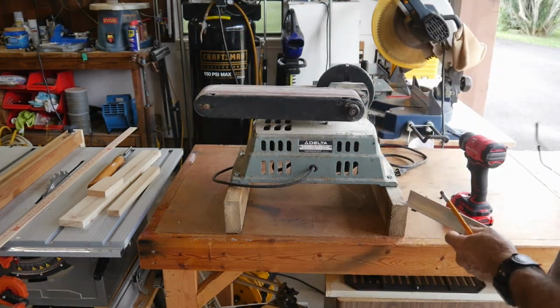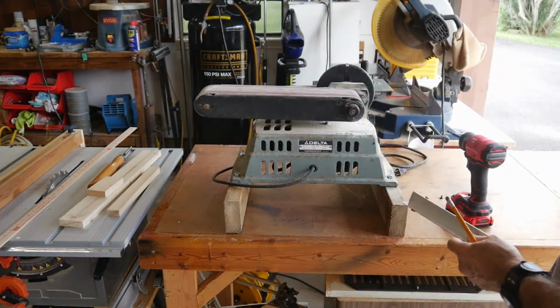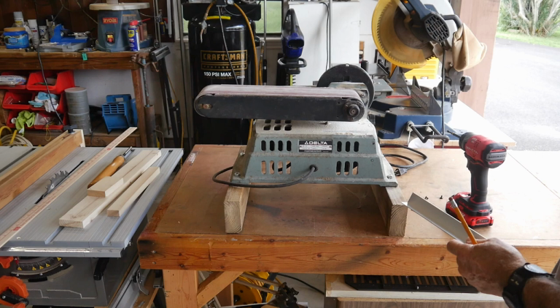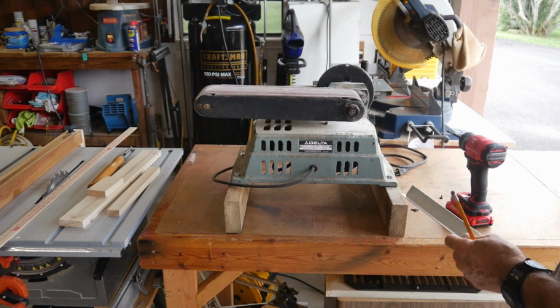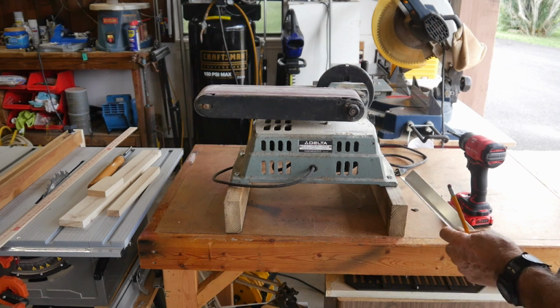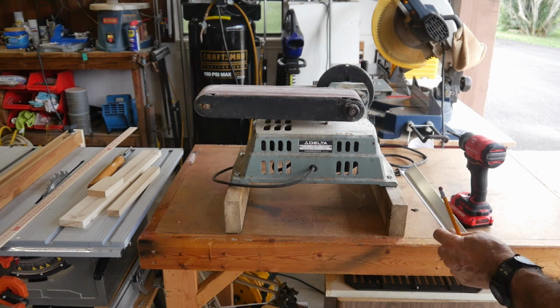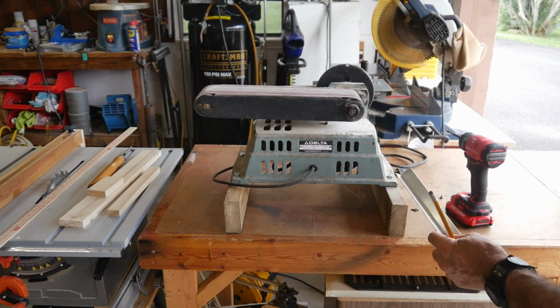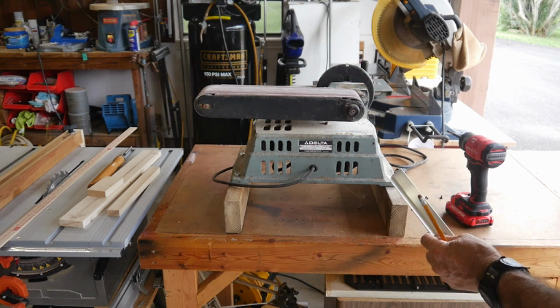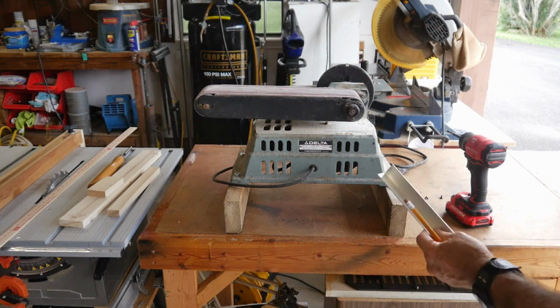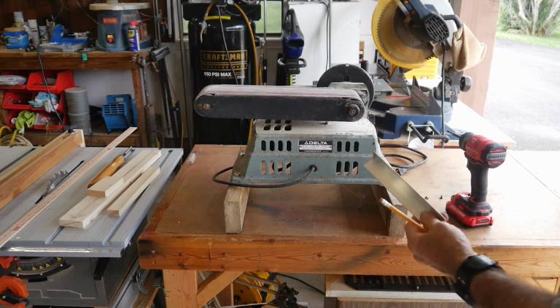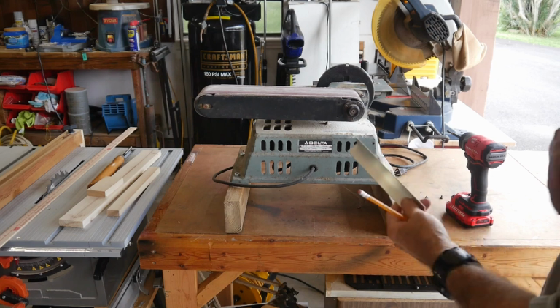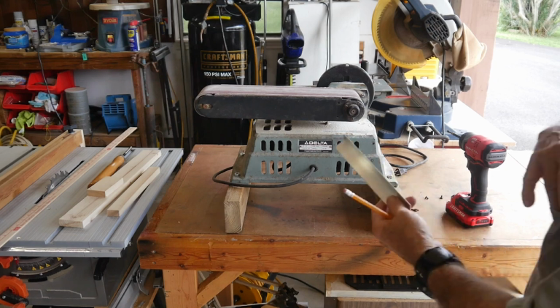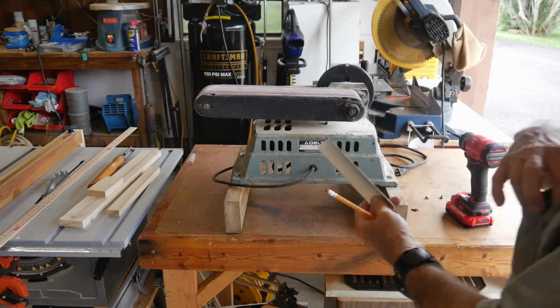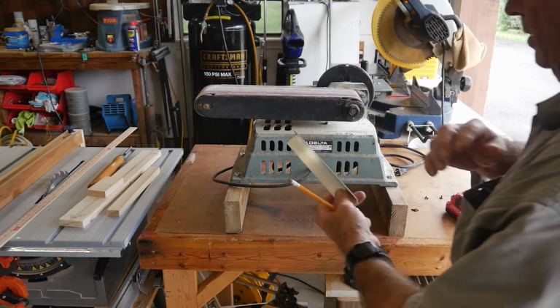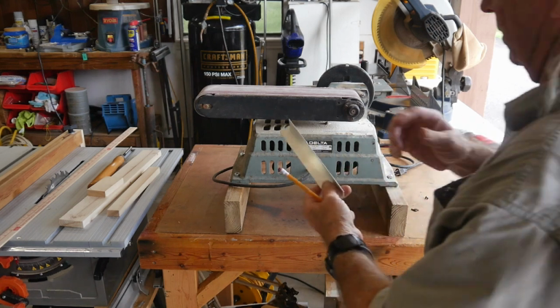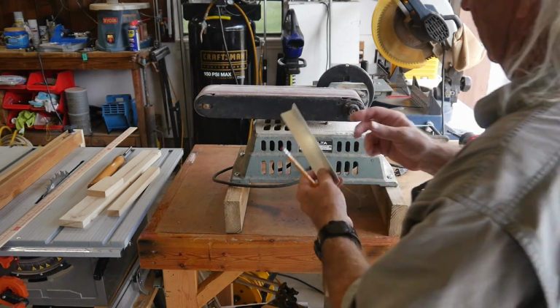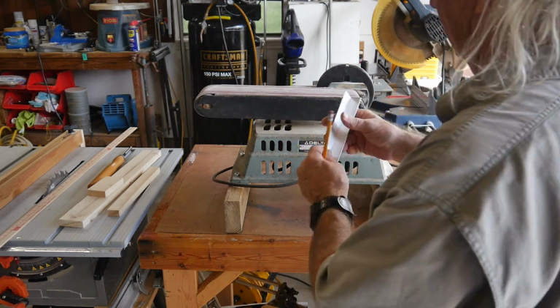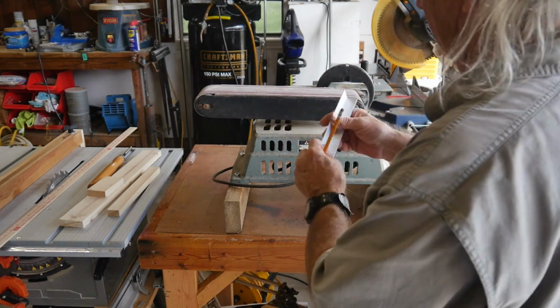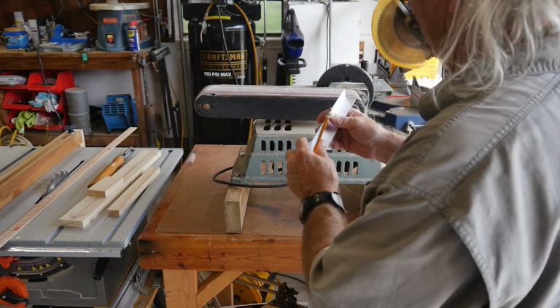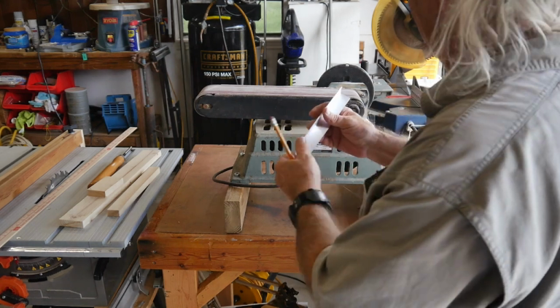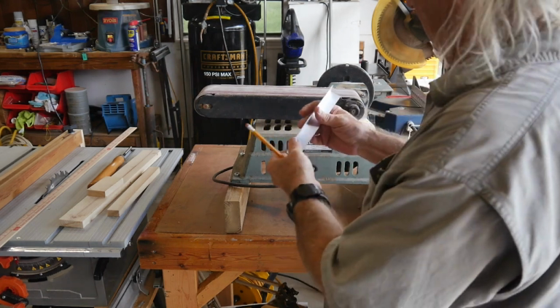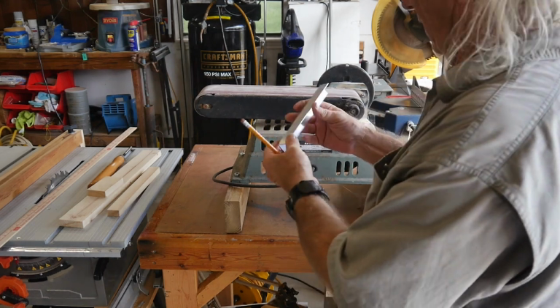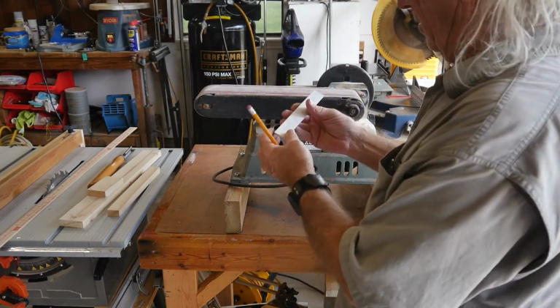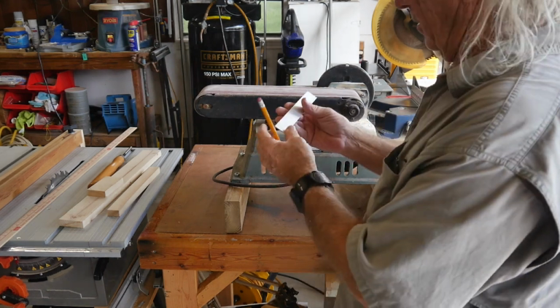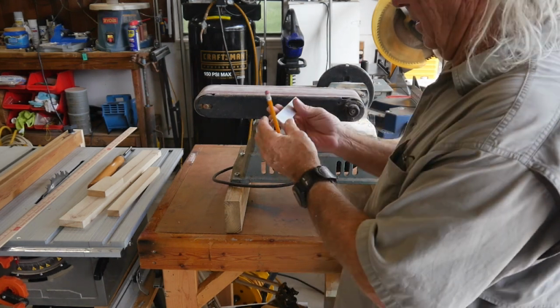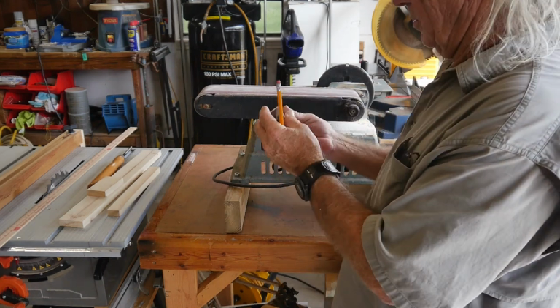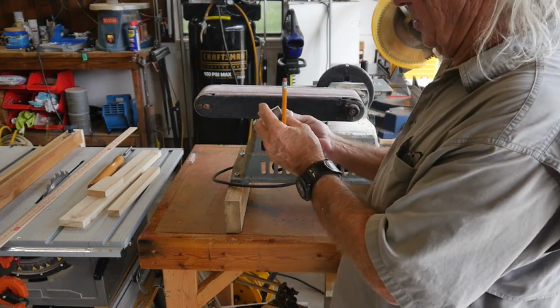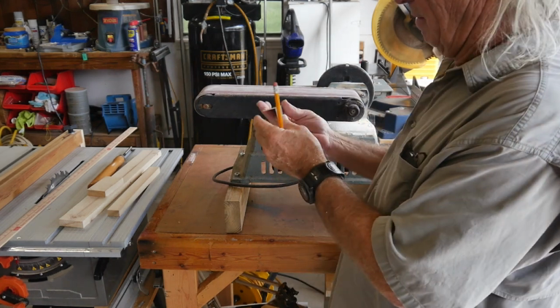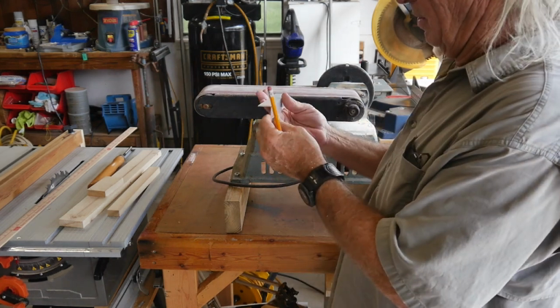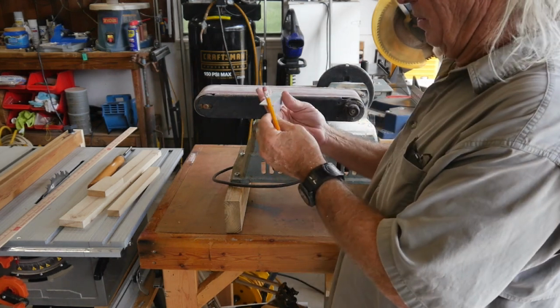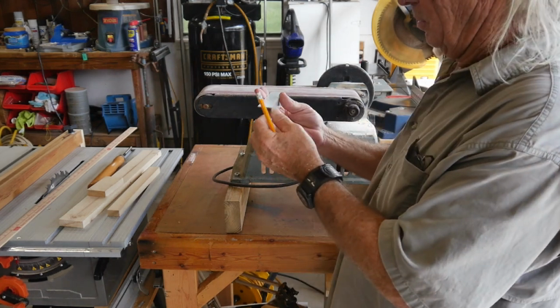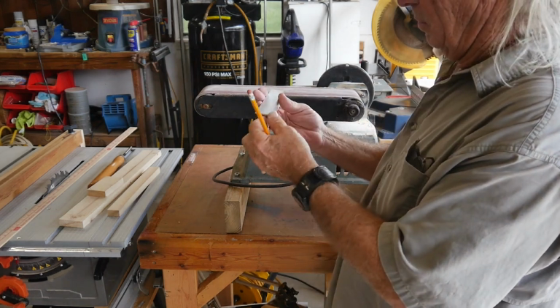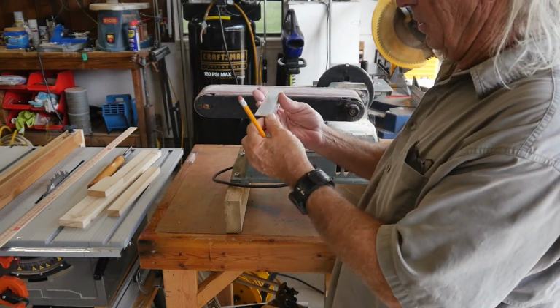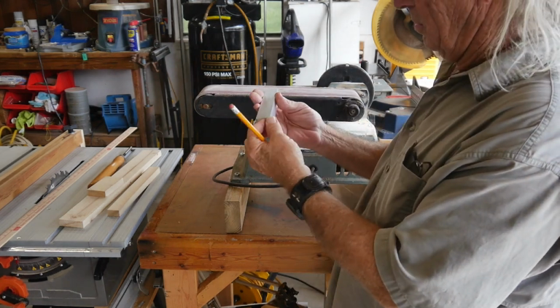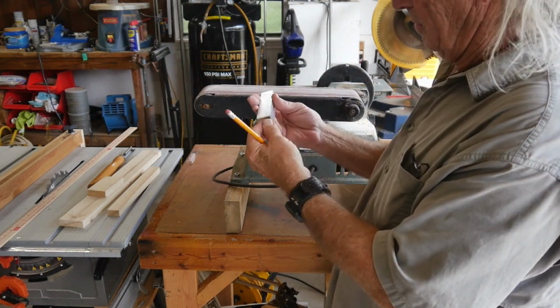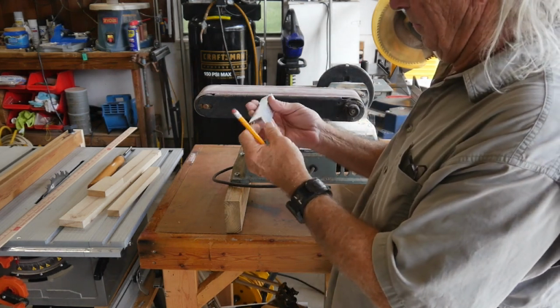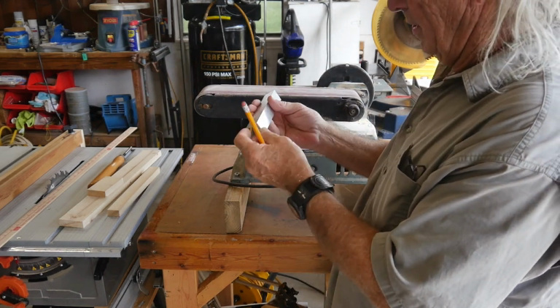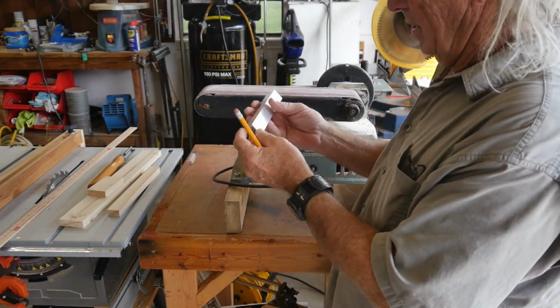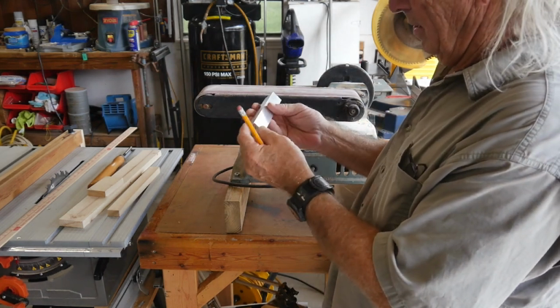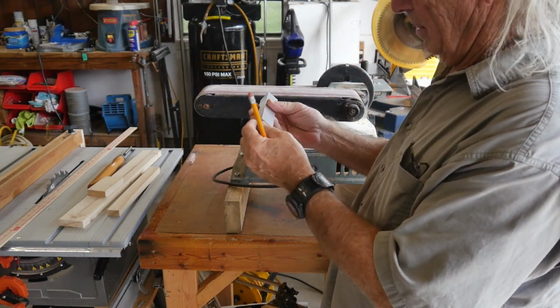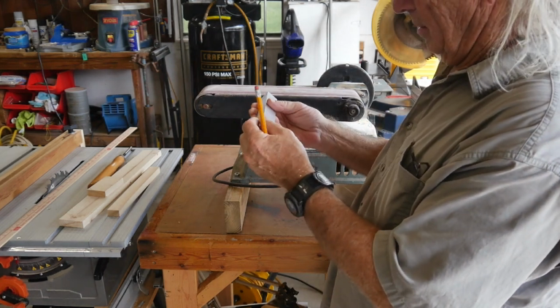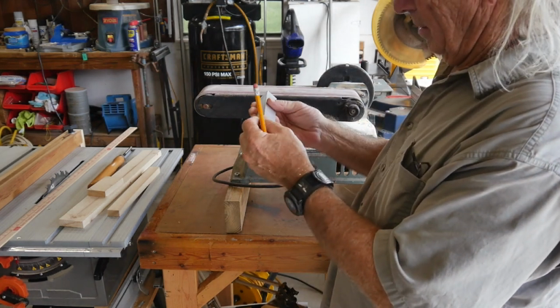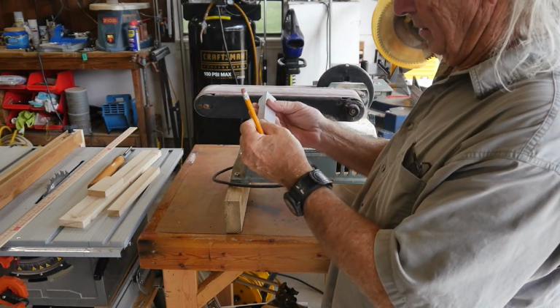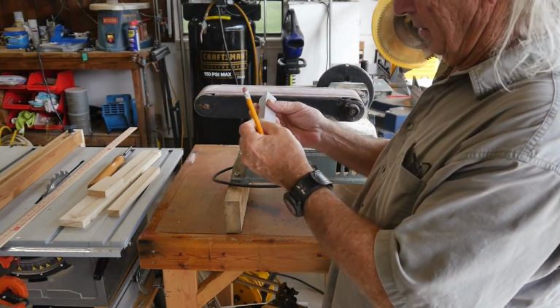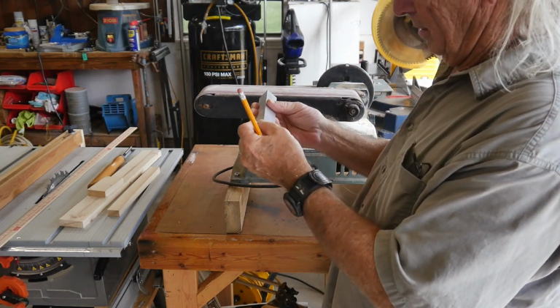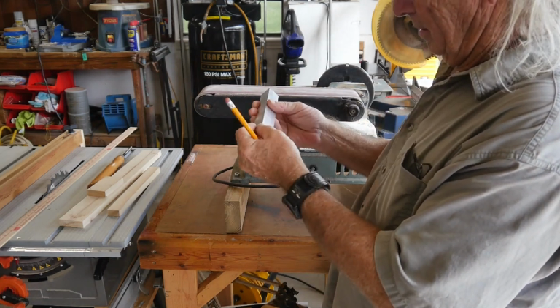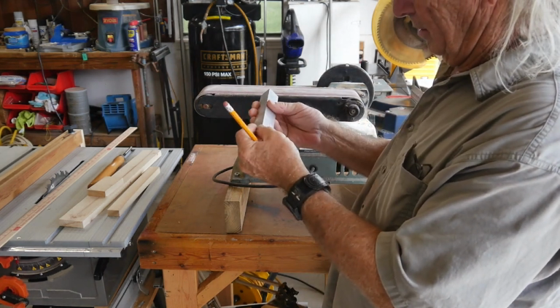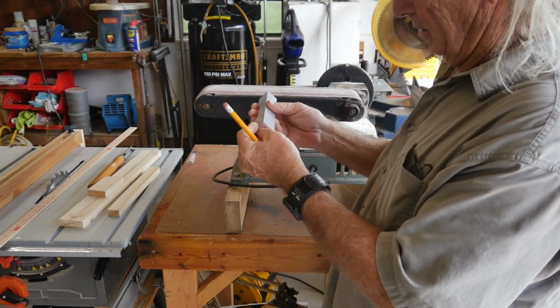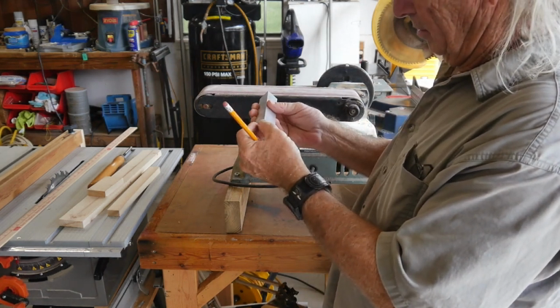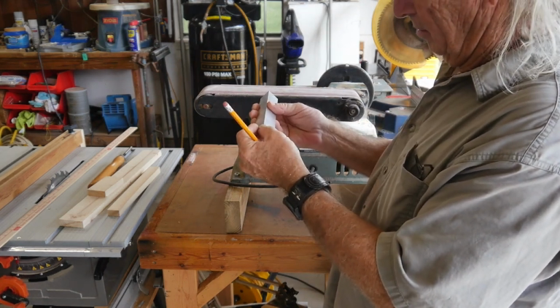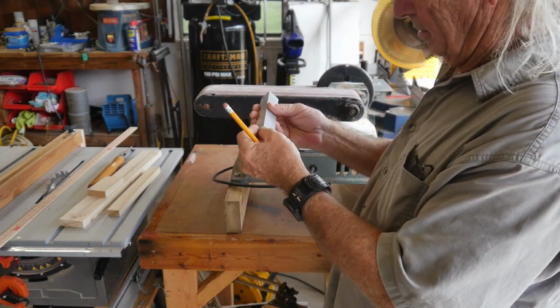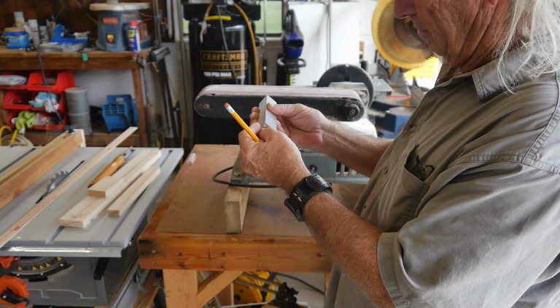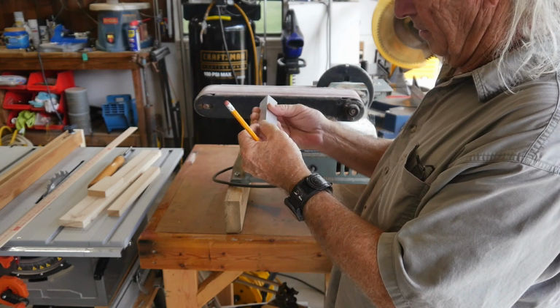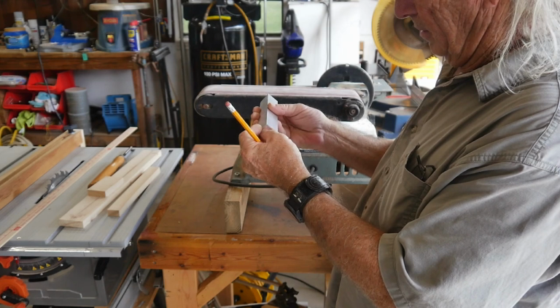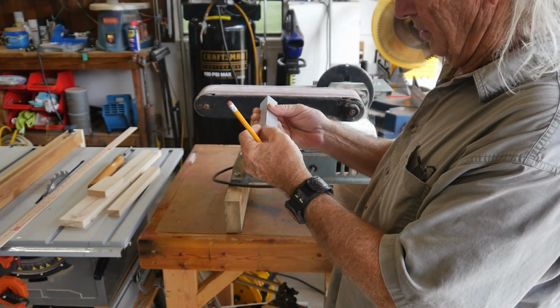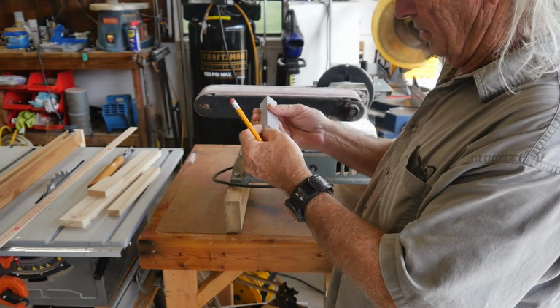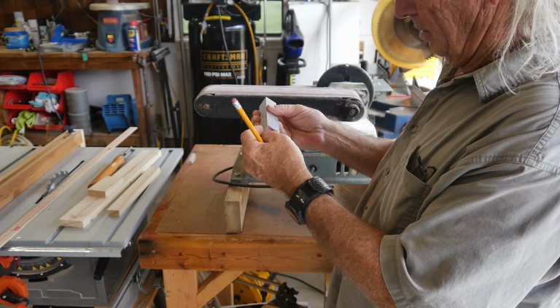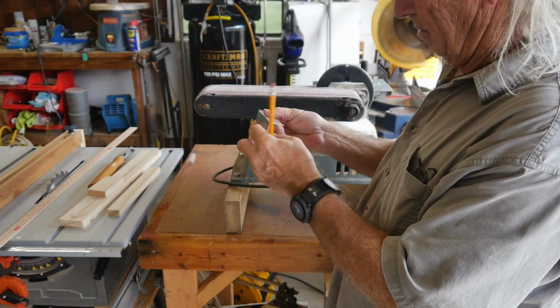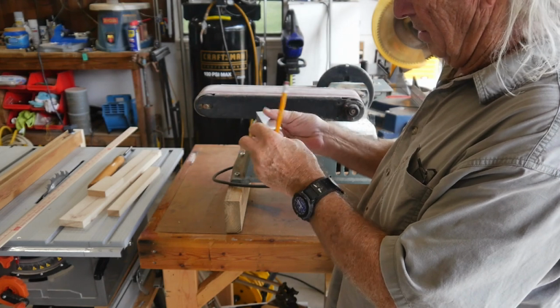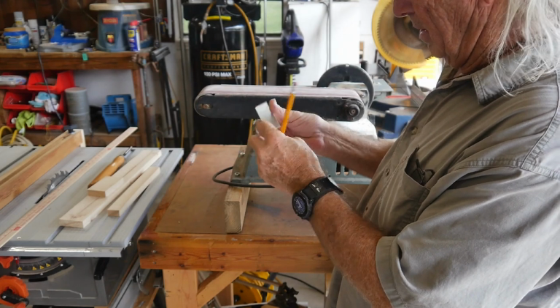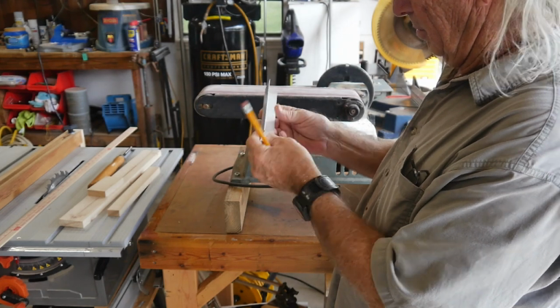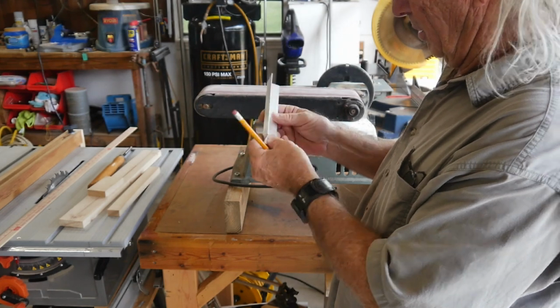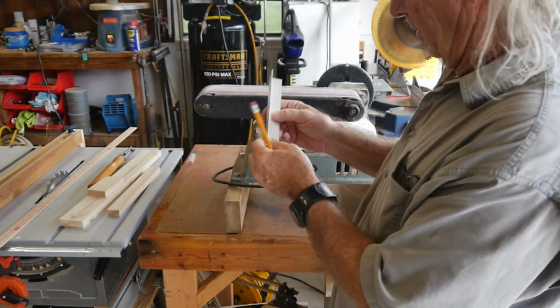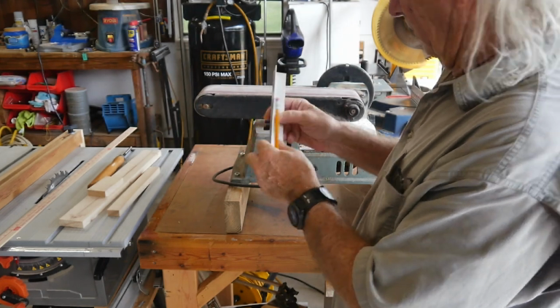Here's the now-cut seven-inch piece. That's a little rough on this end but that'll be all right.